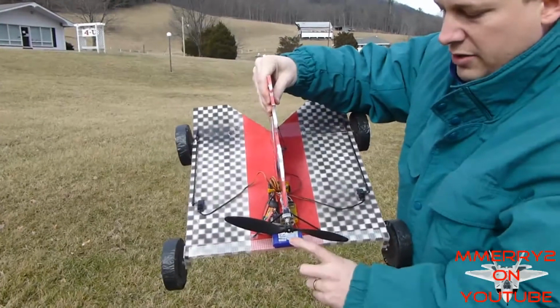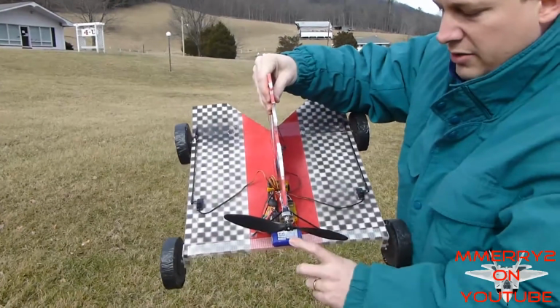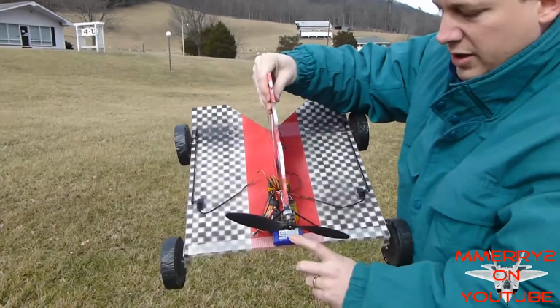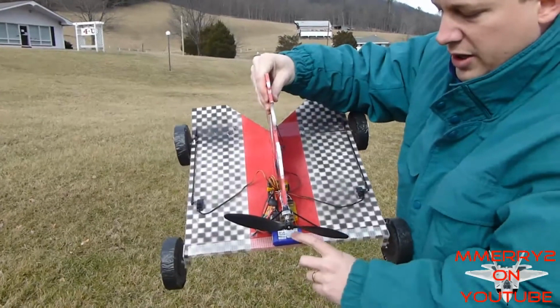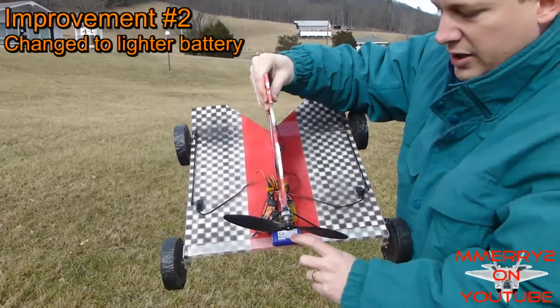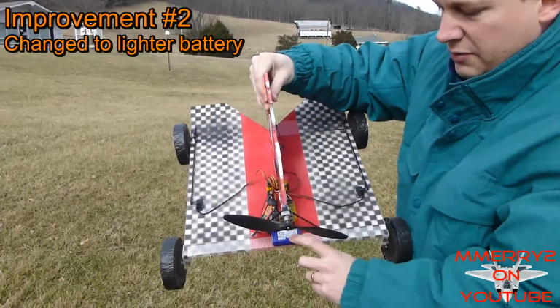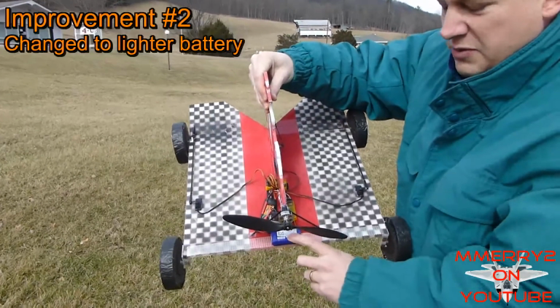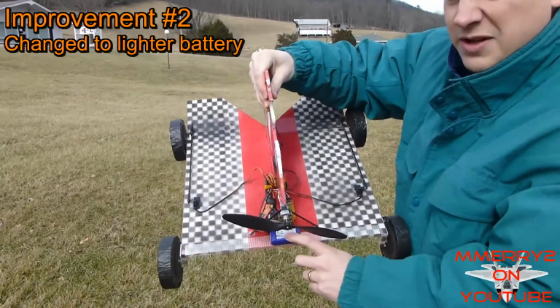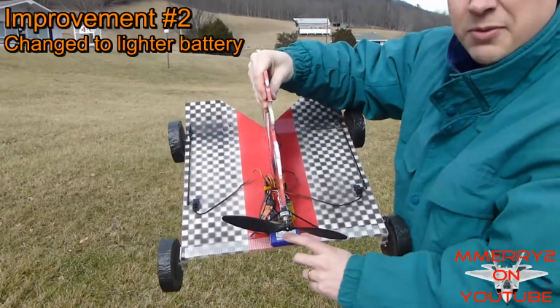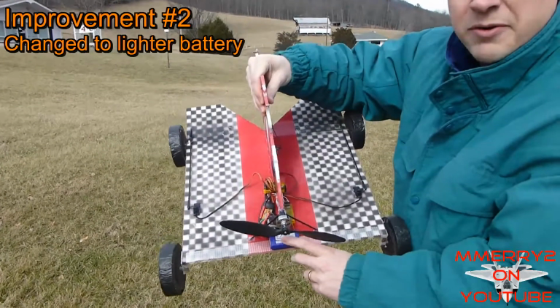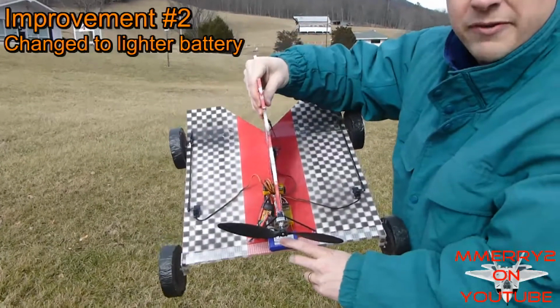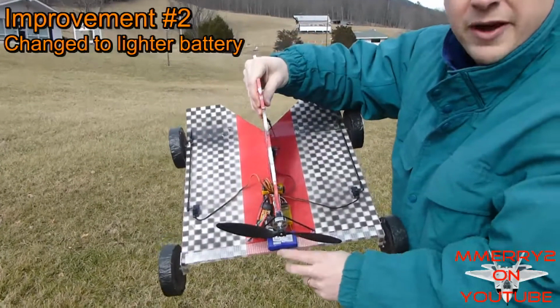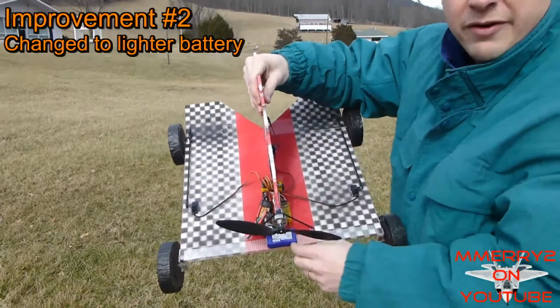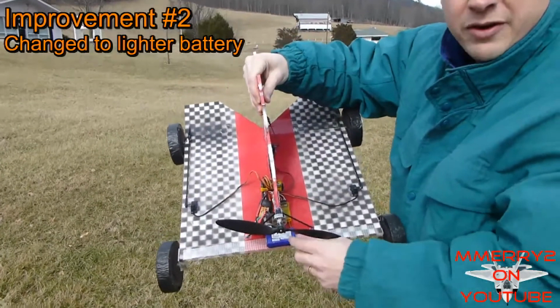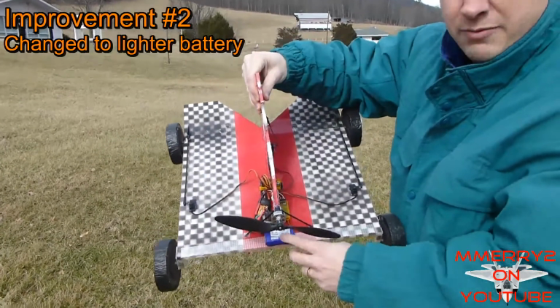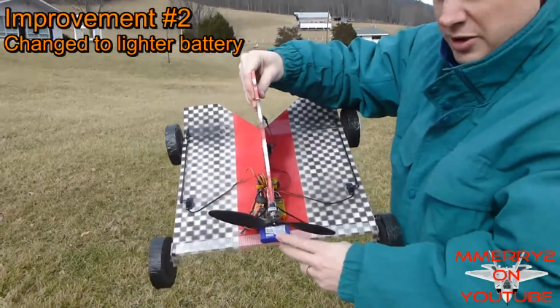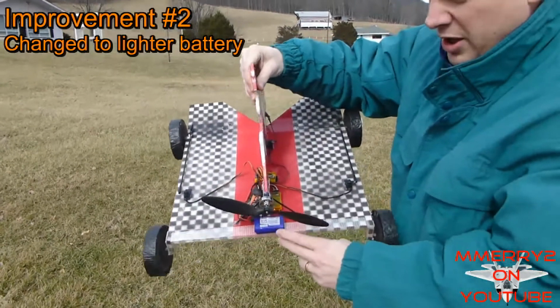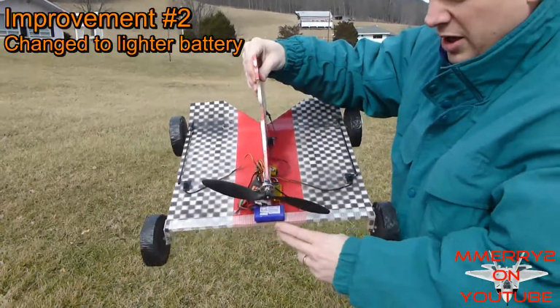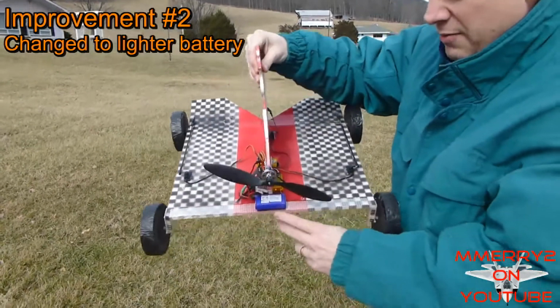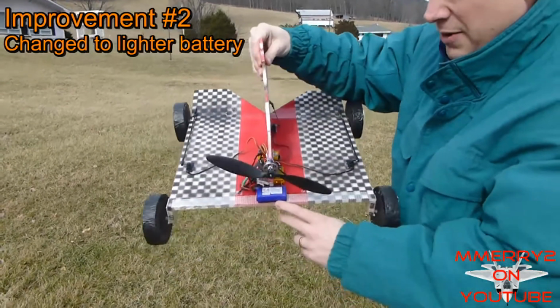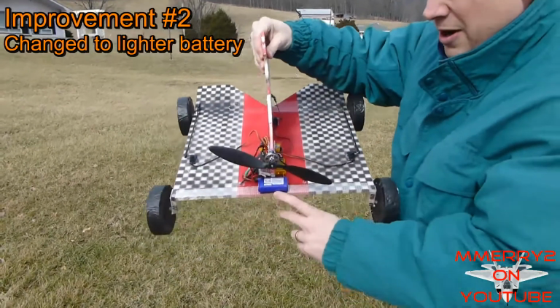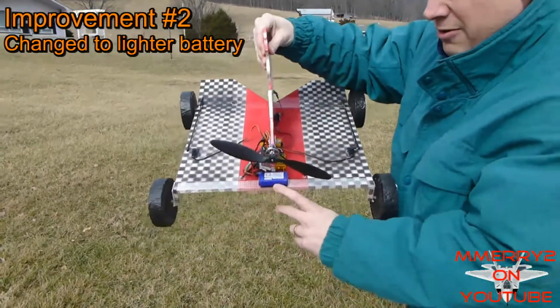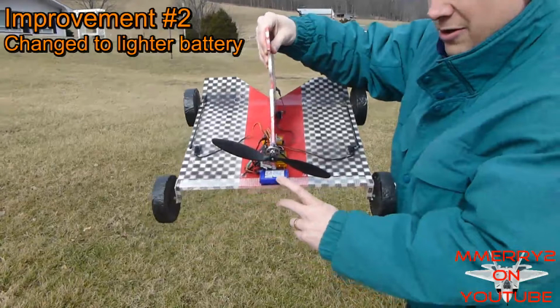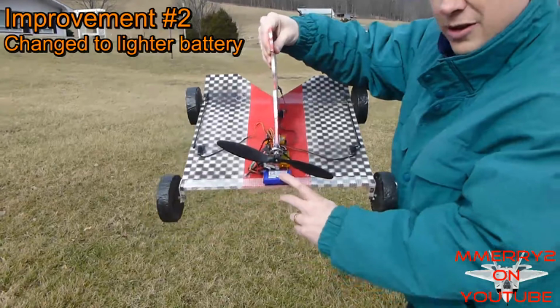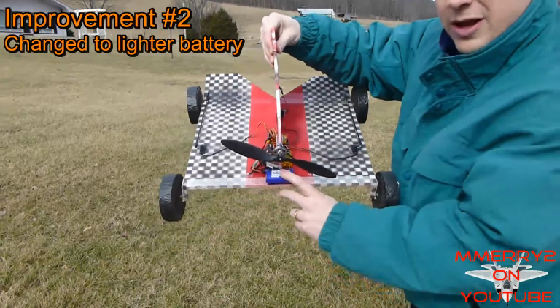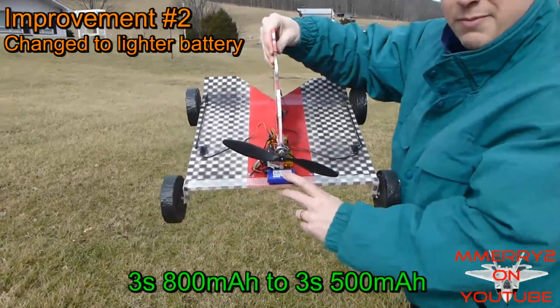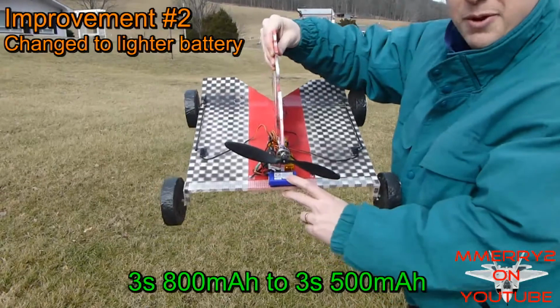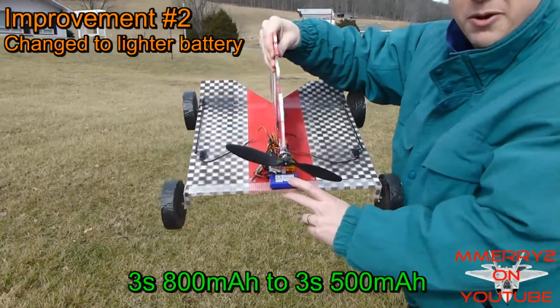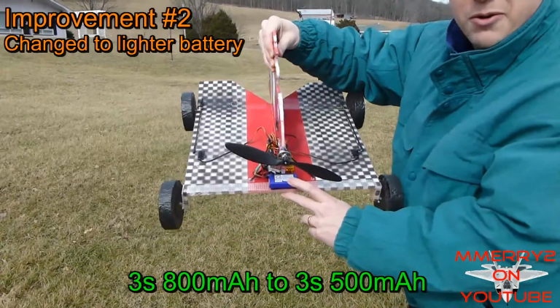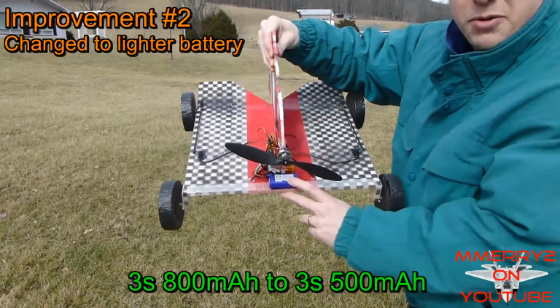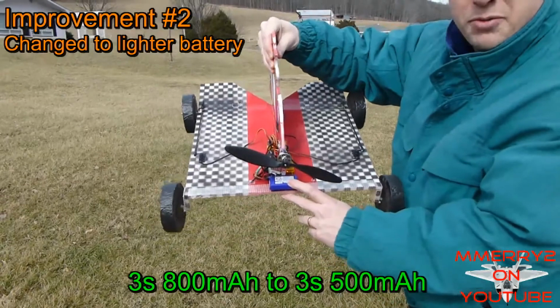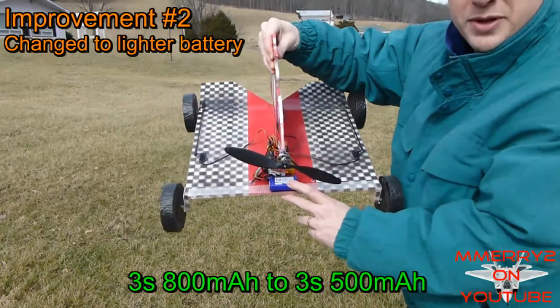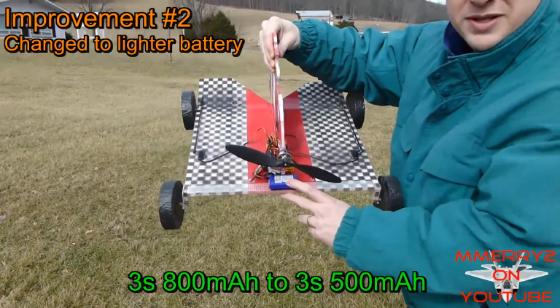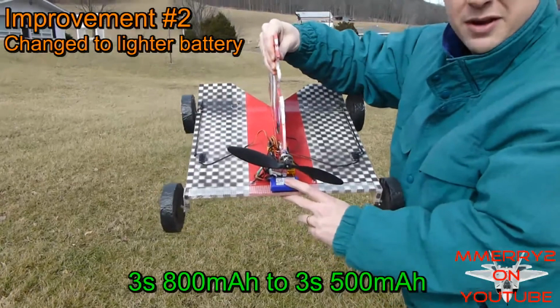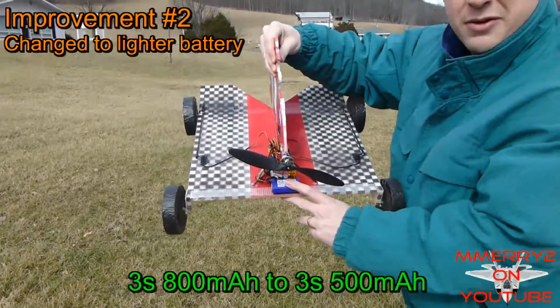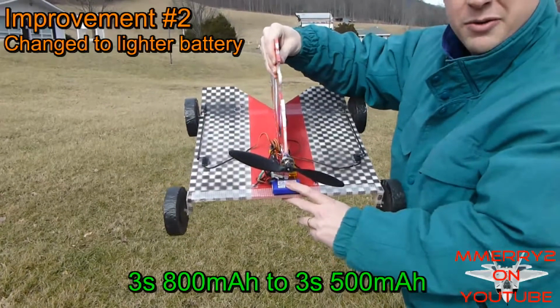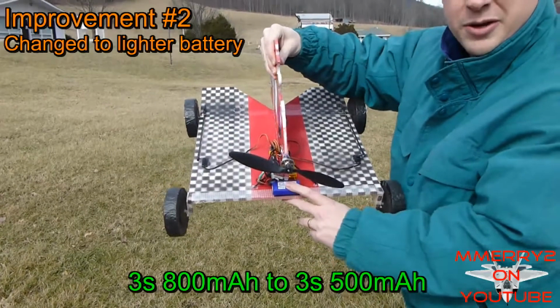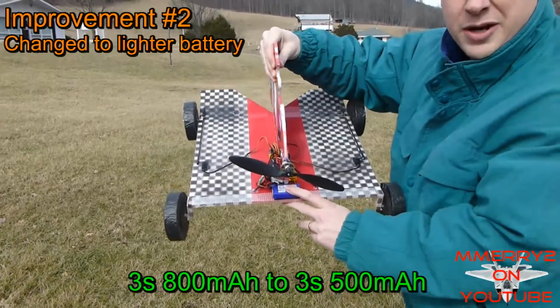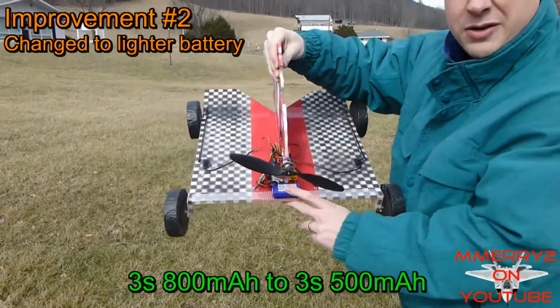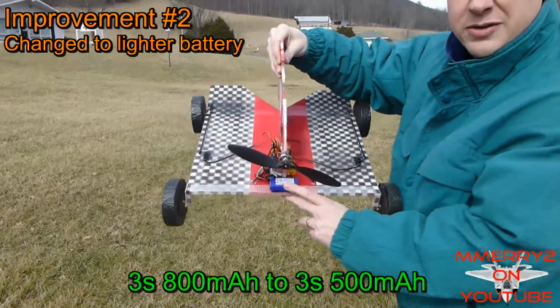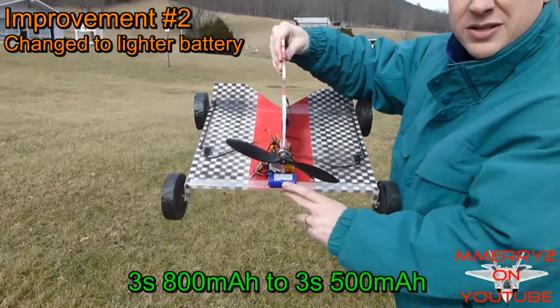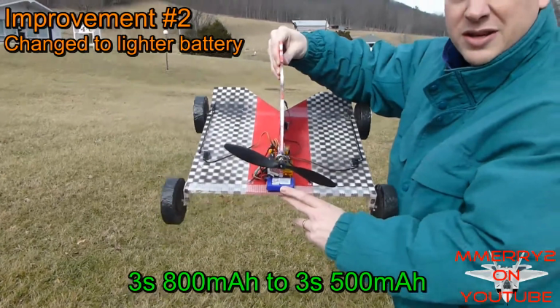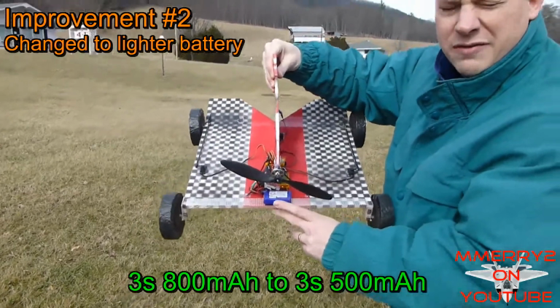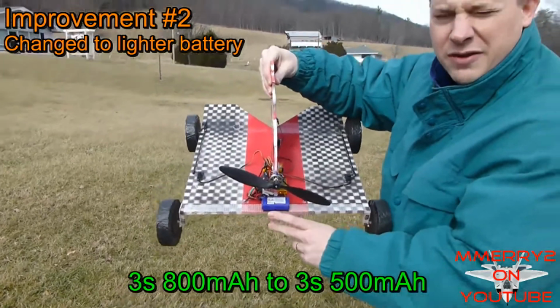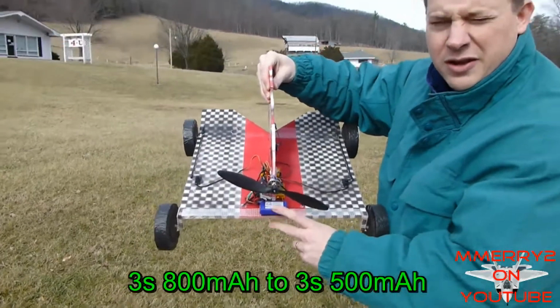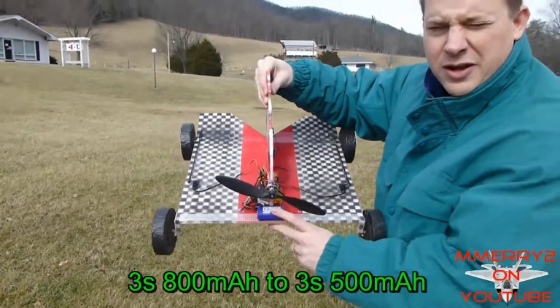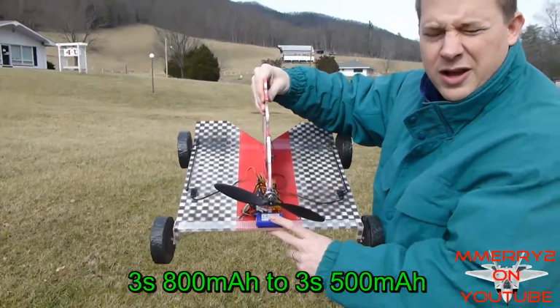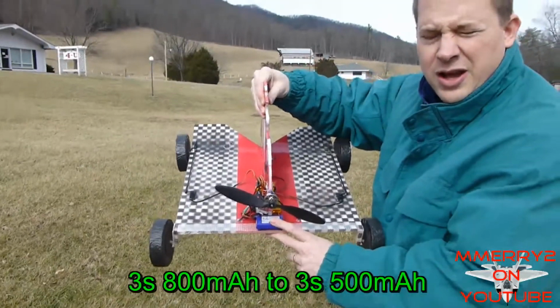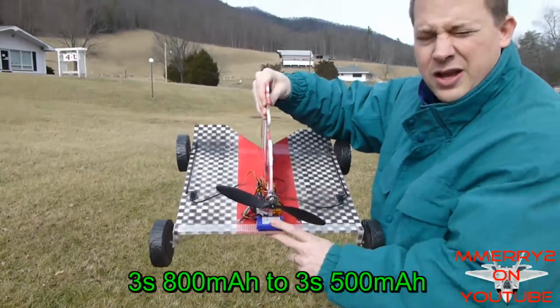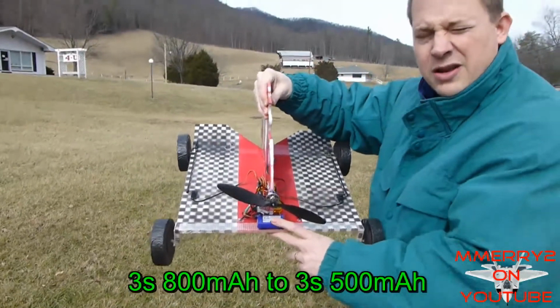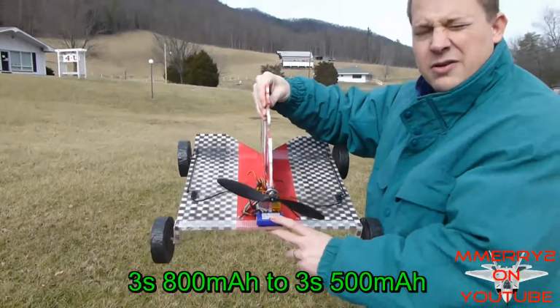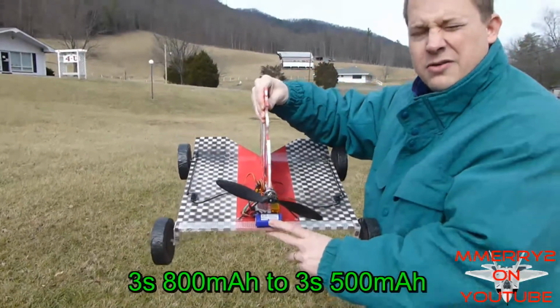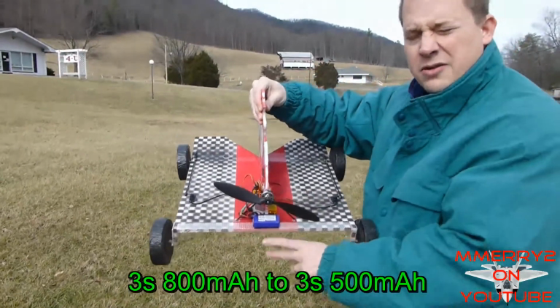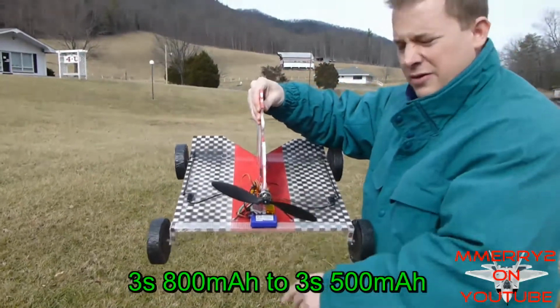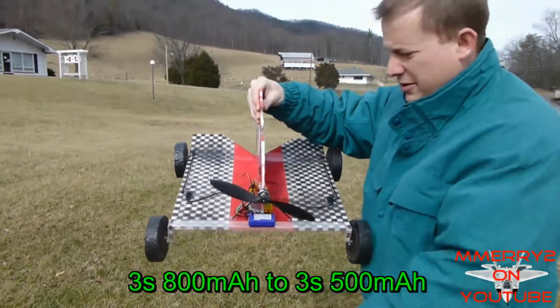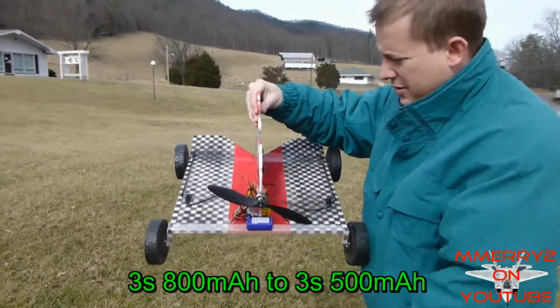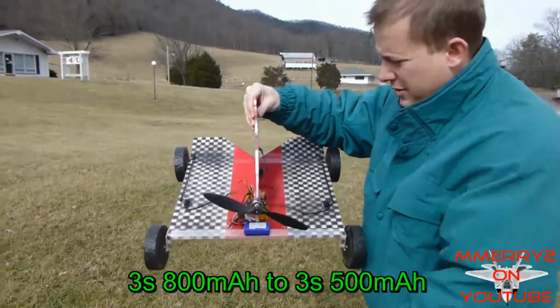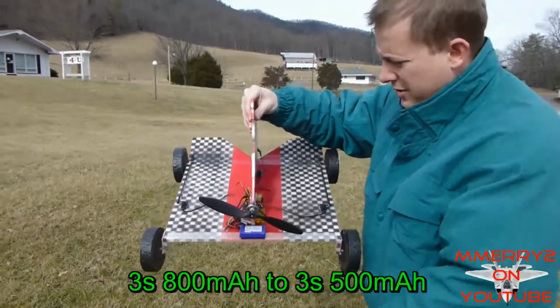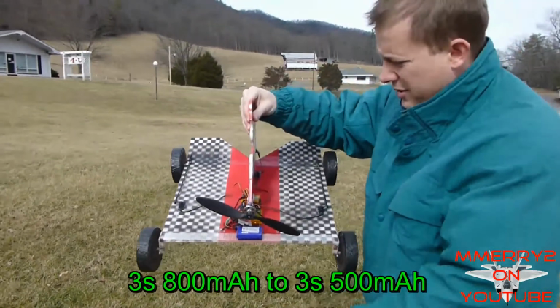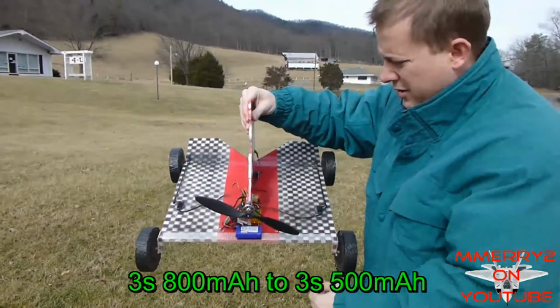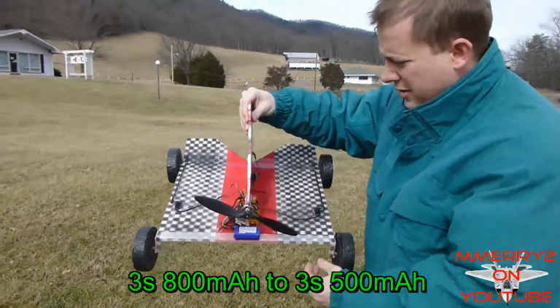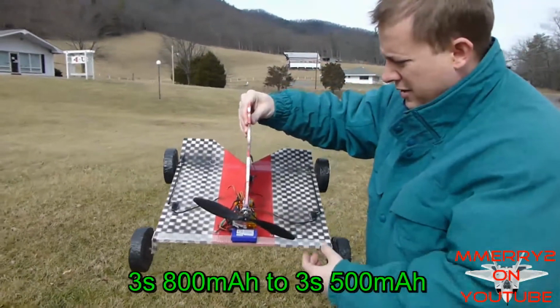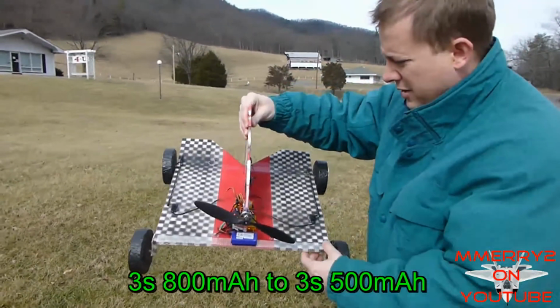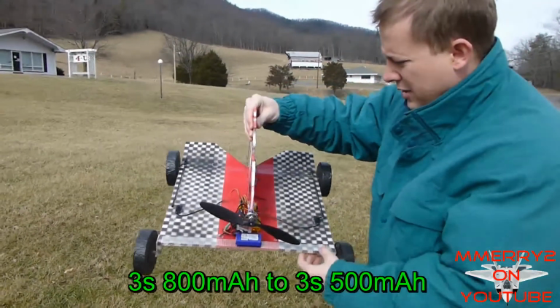I went to a lighter battery — a 500 milliamp hour 3-cell LiPo instead of the 800 milliamp hour 3-cell.